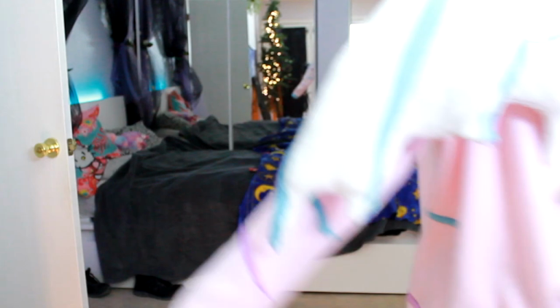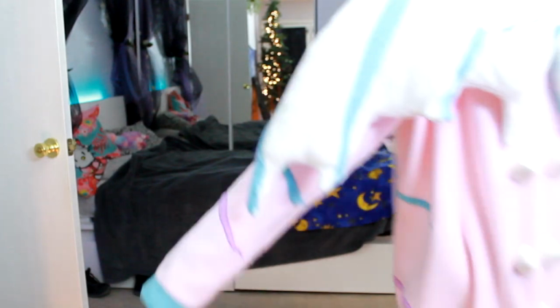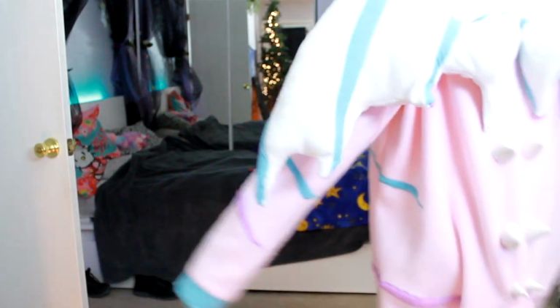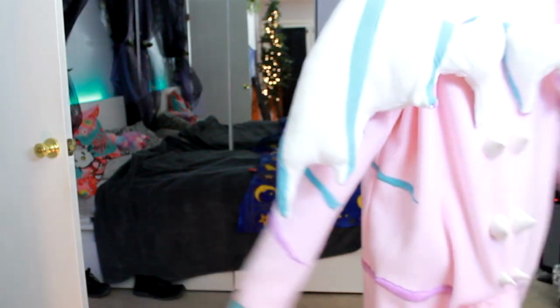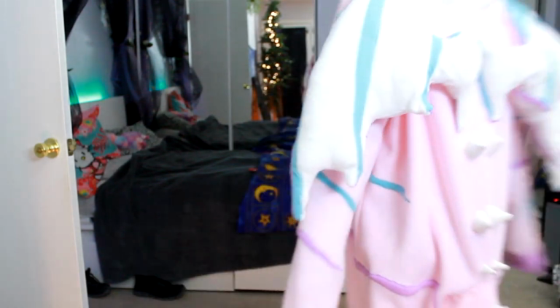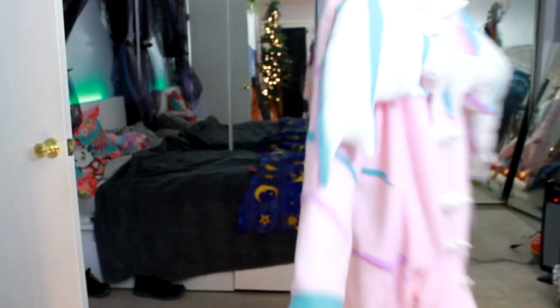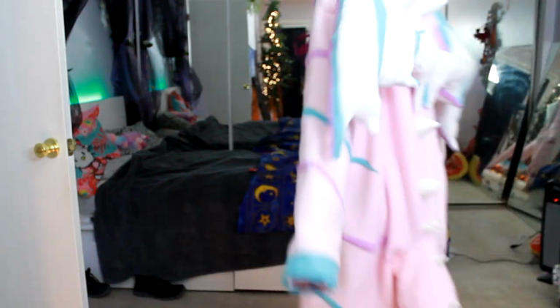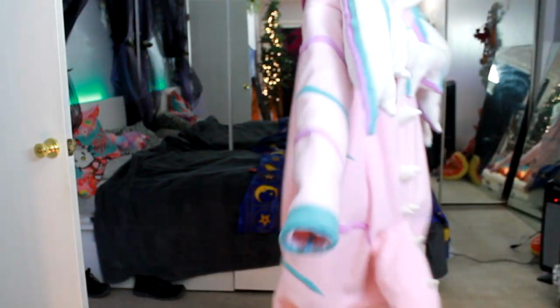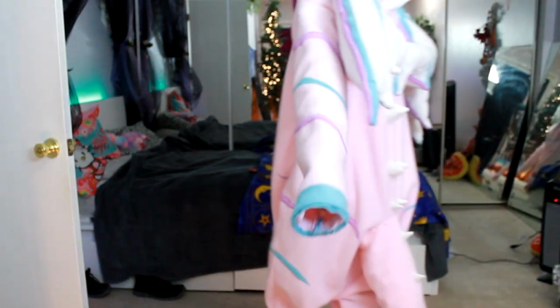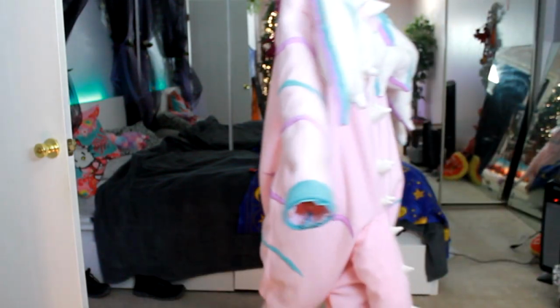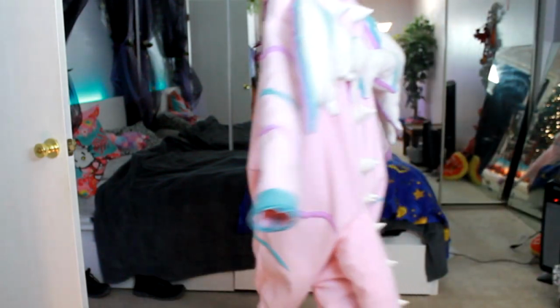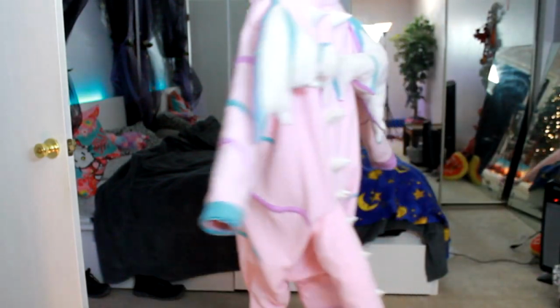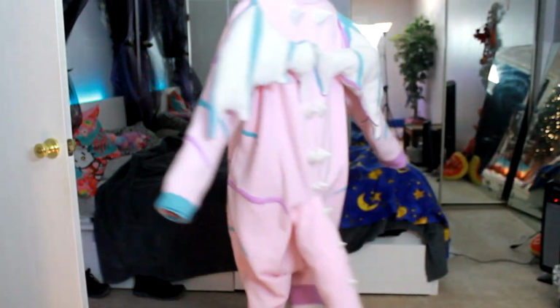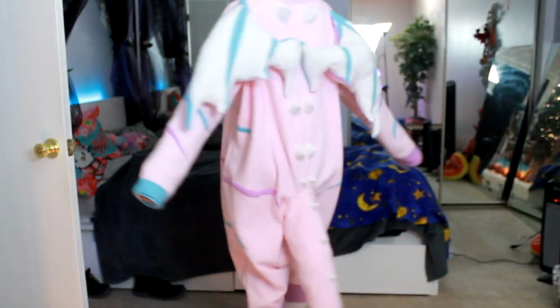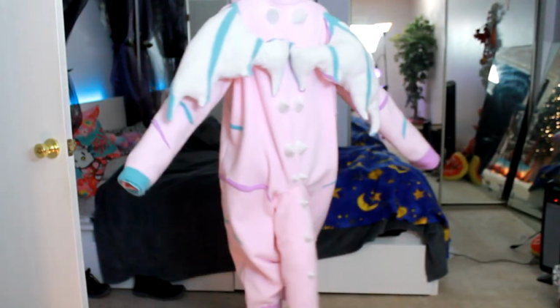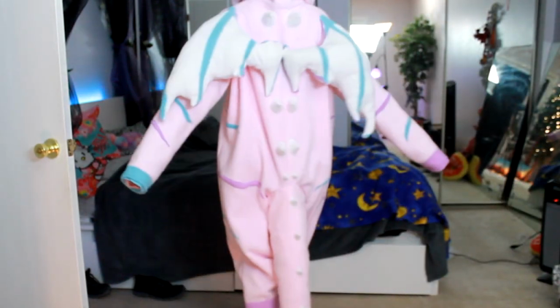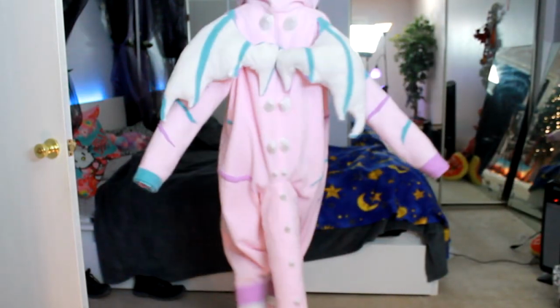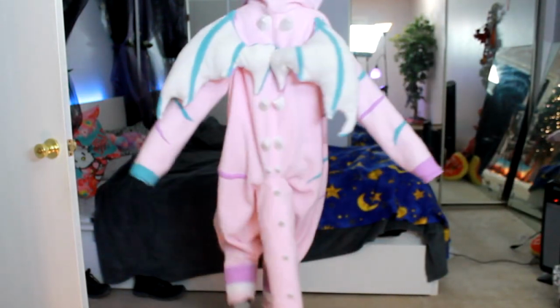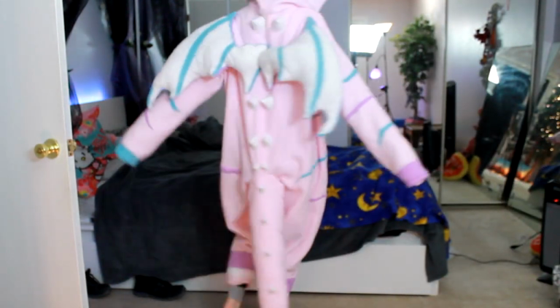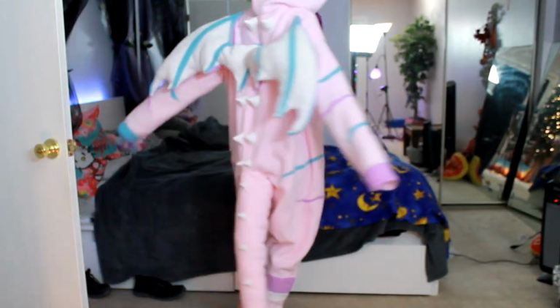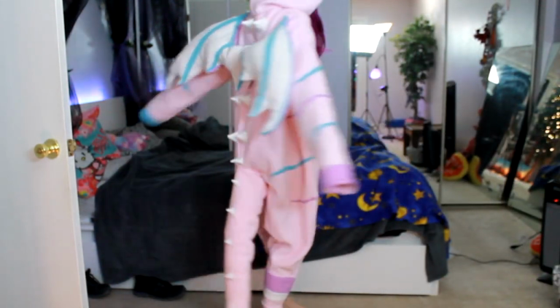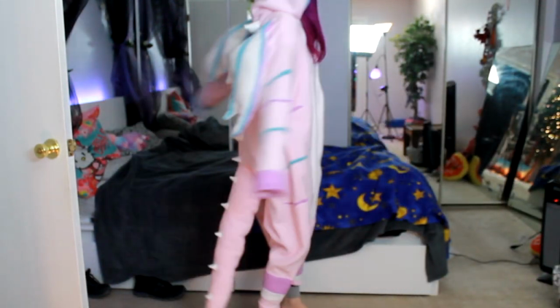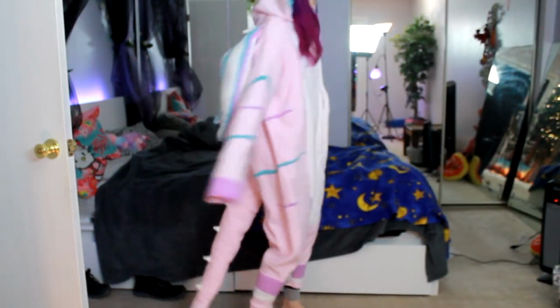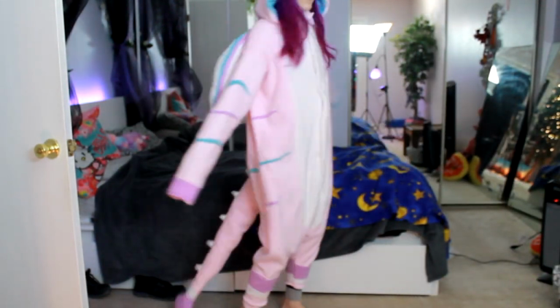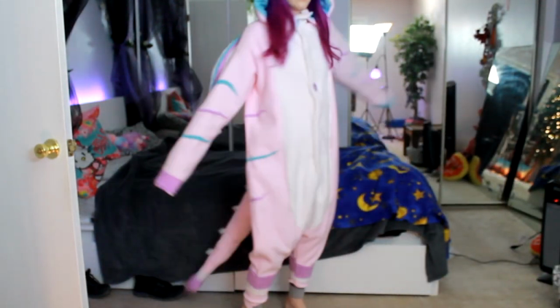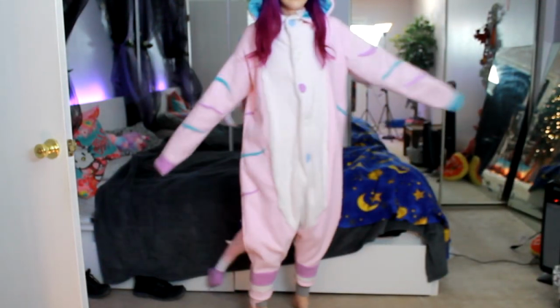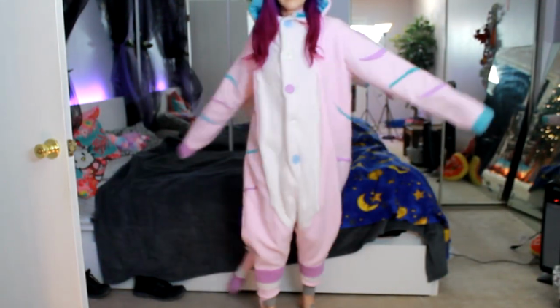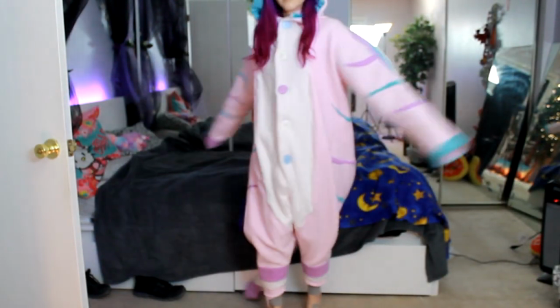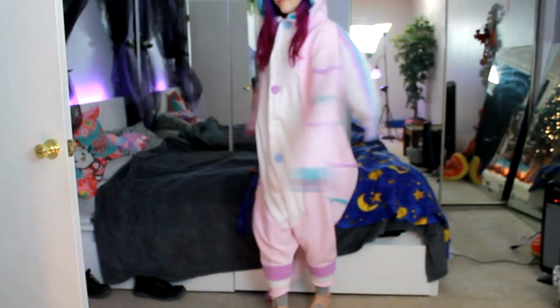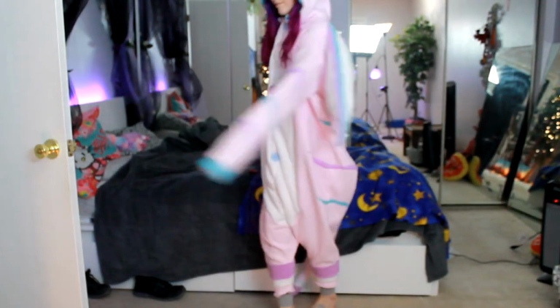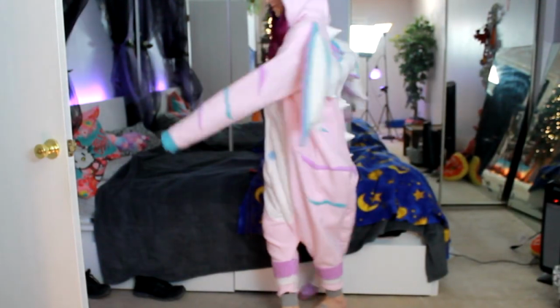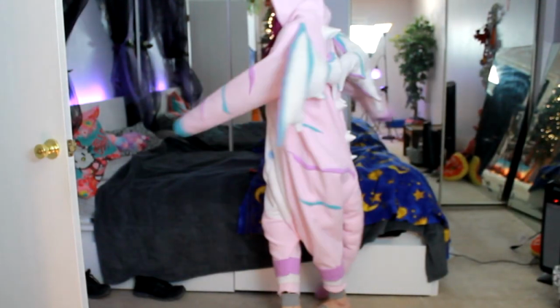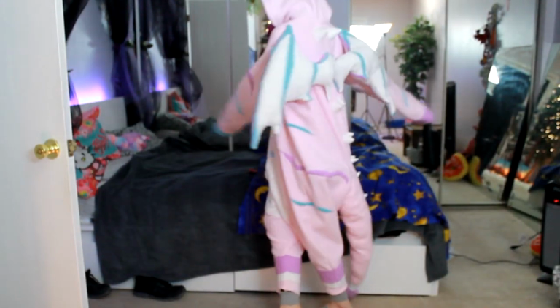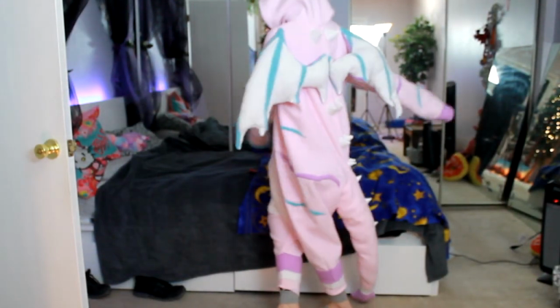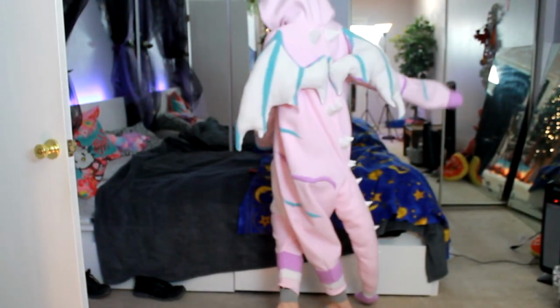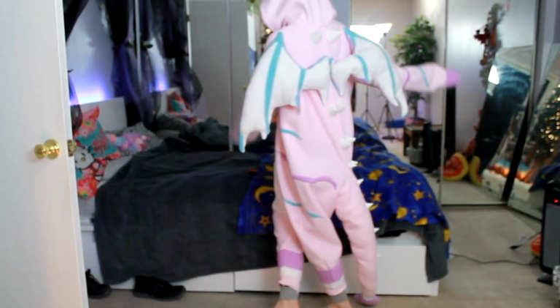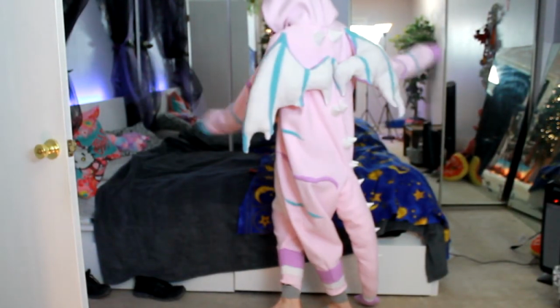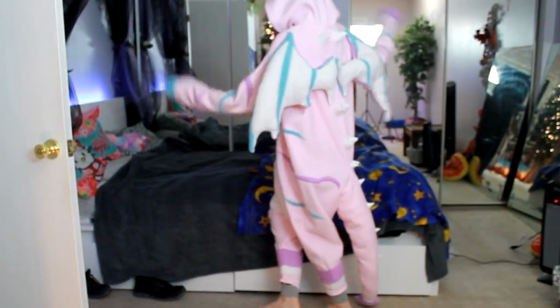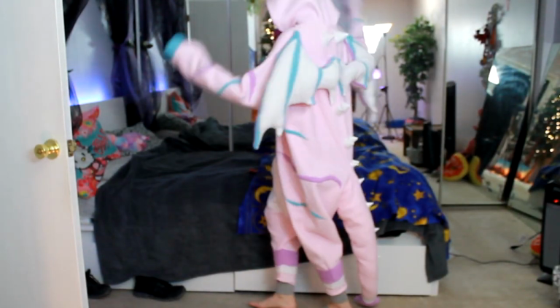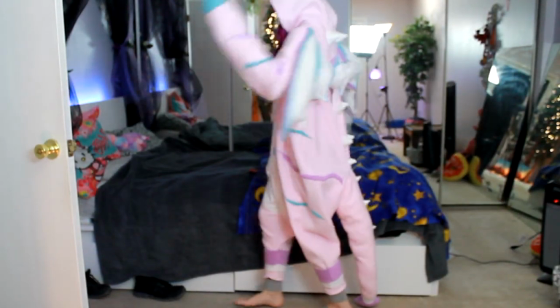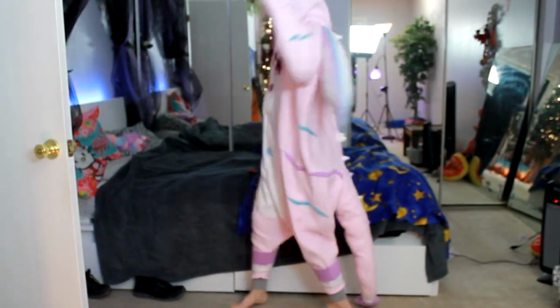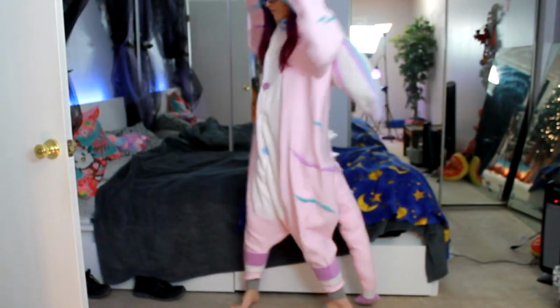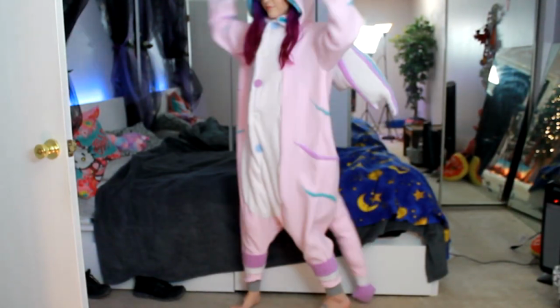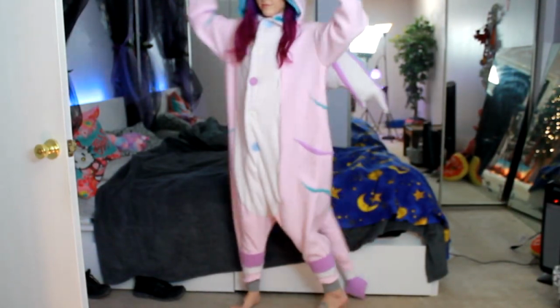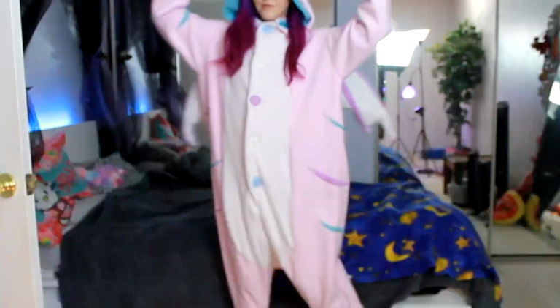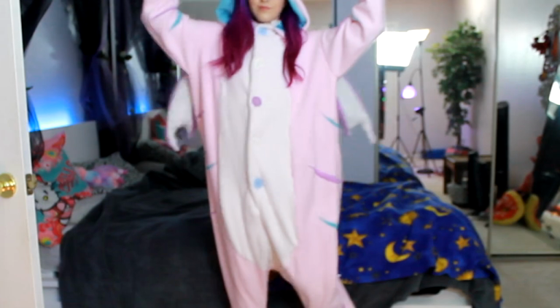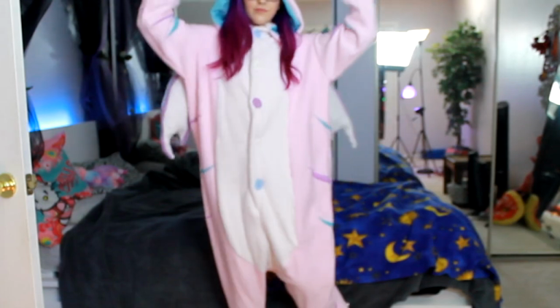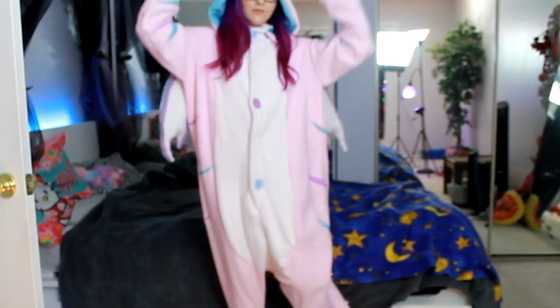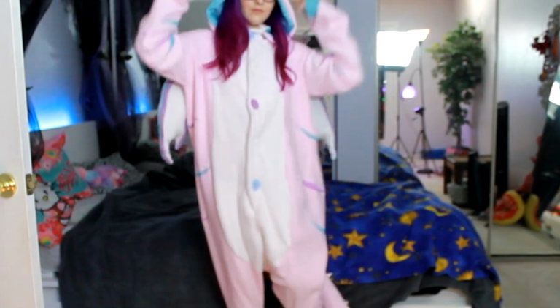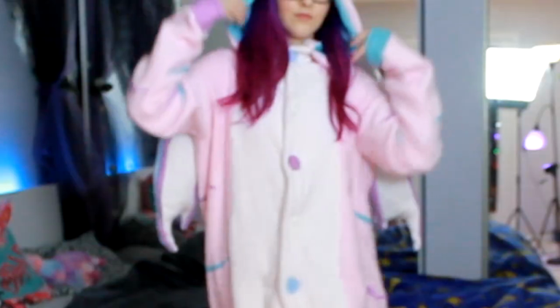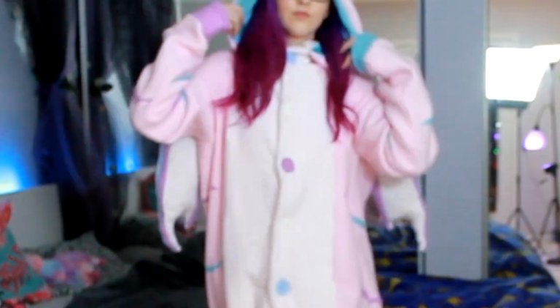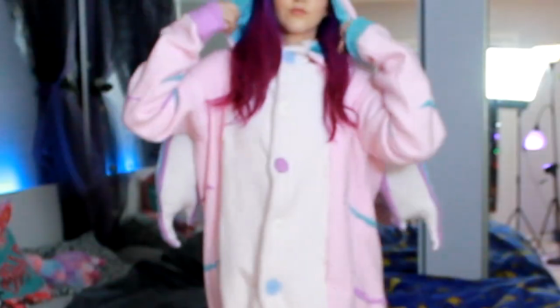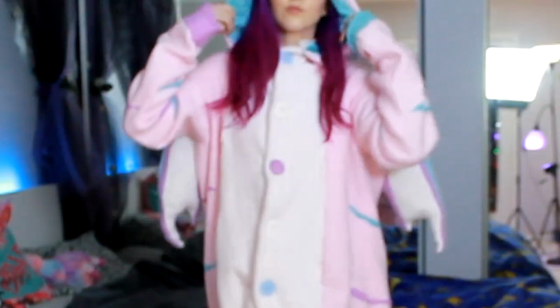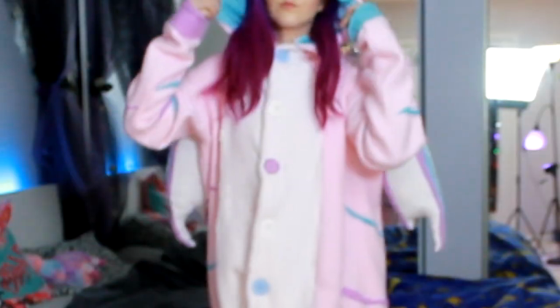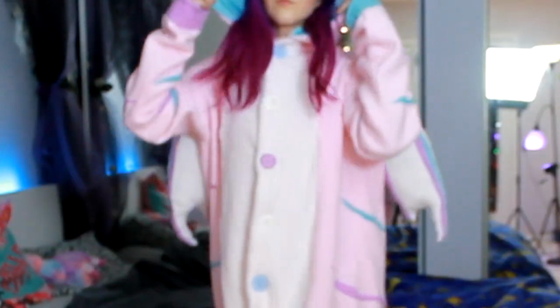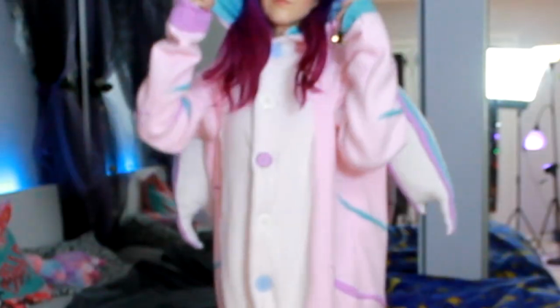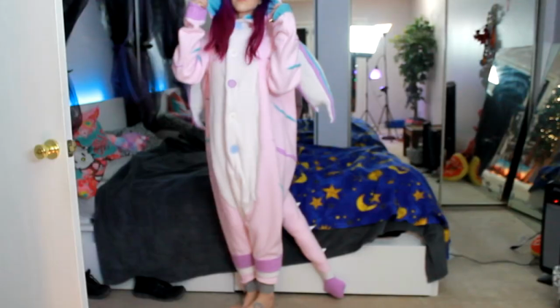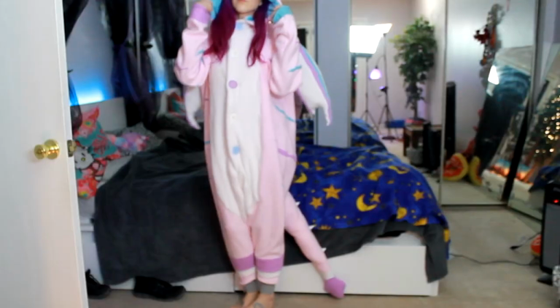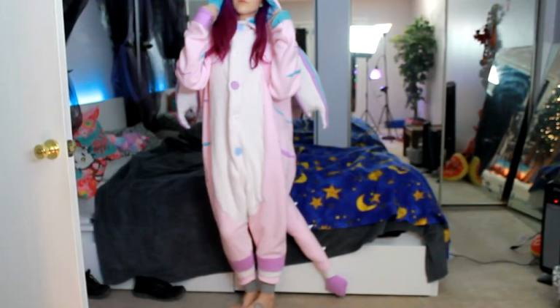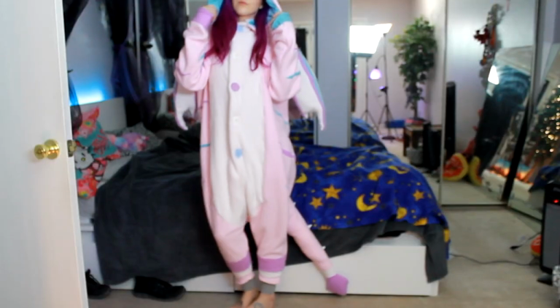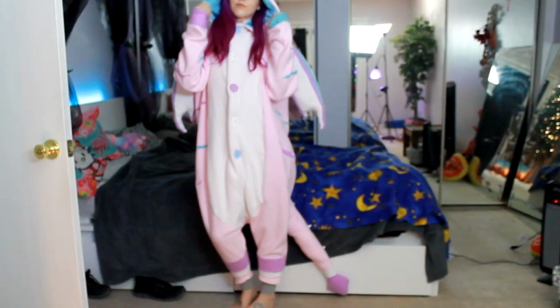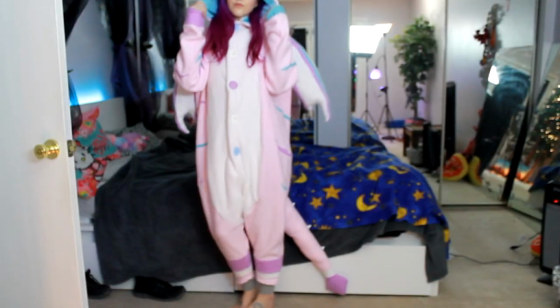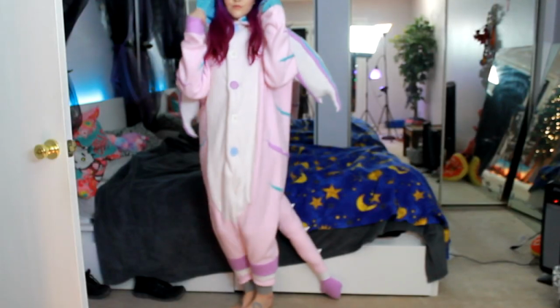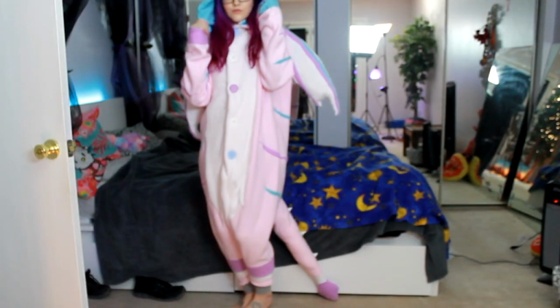Hello and welcome! Today I'm gonna teach you how to make your own Kigurumi. It's big, it's comfy, it does stuff!